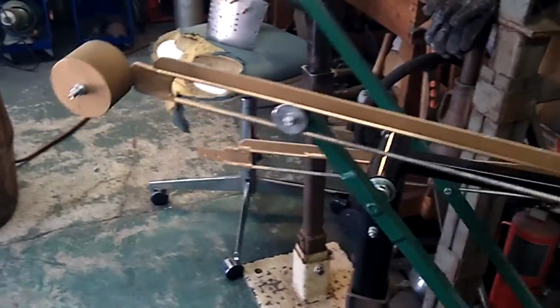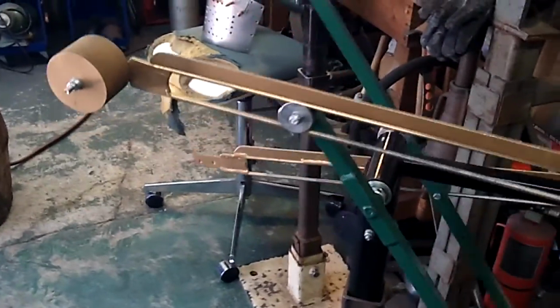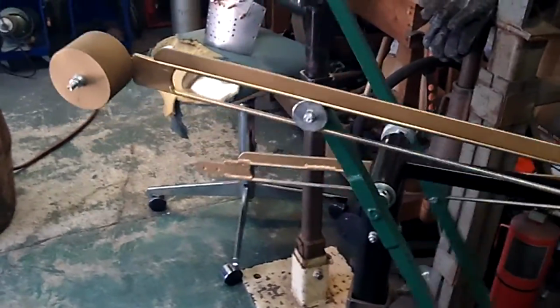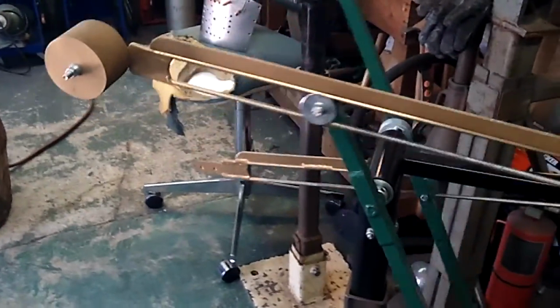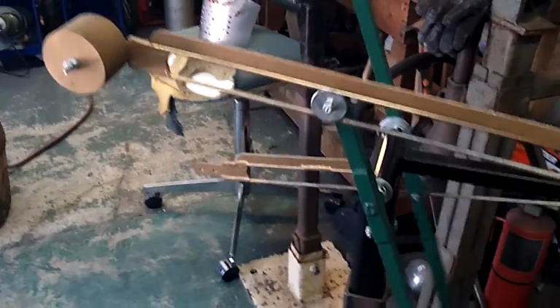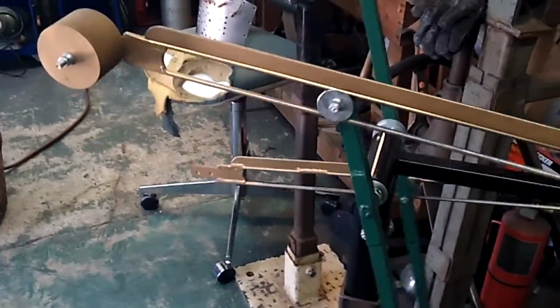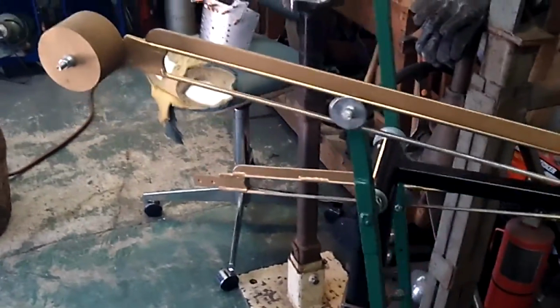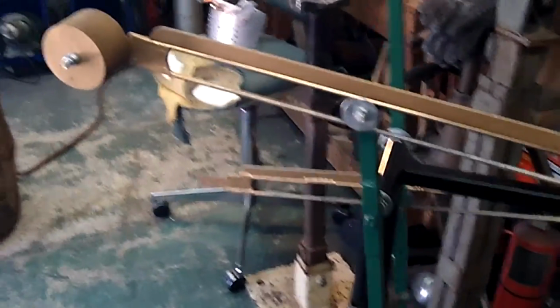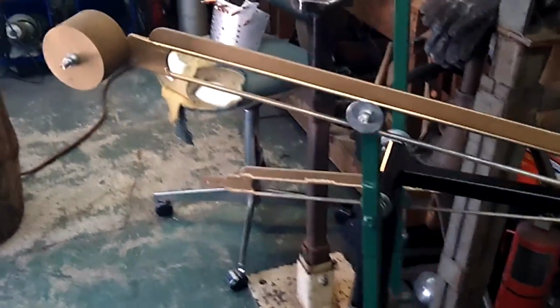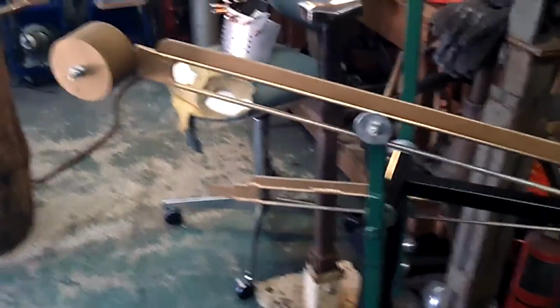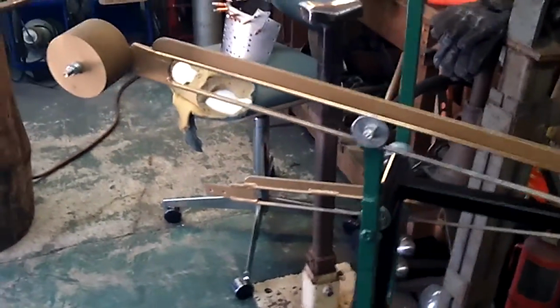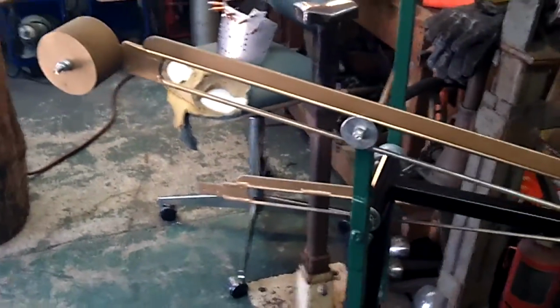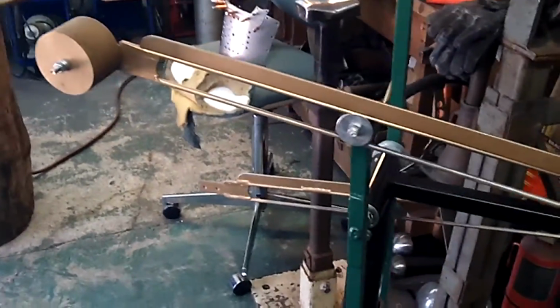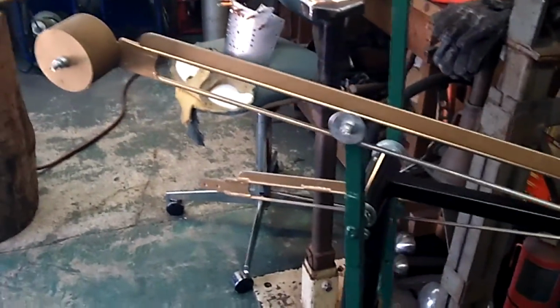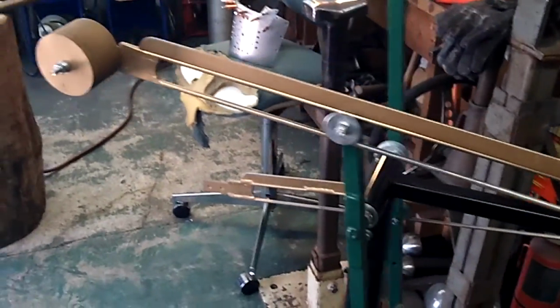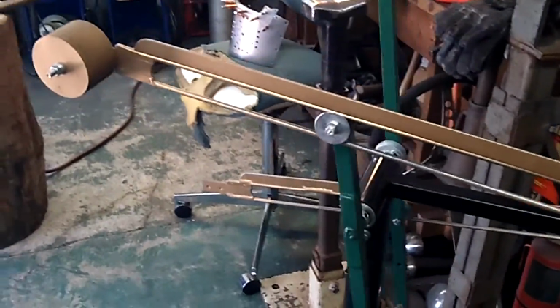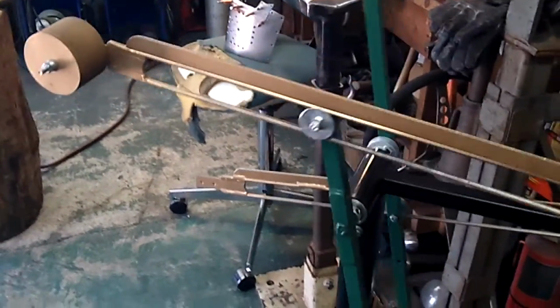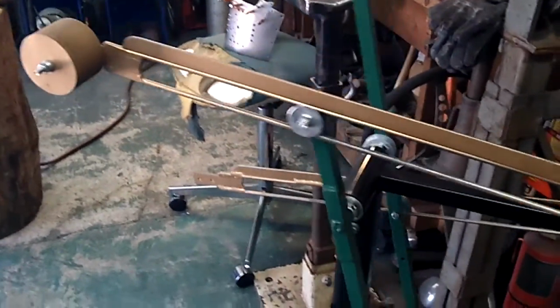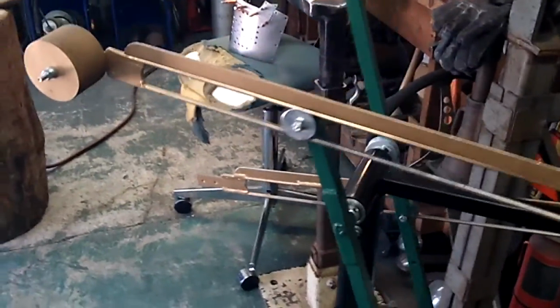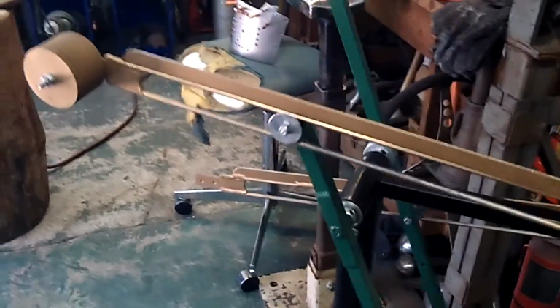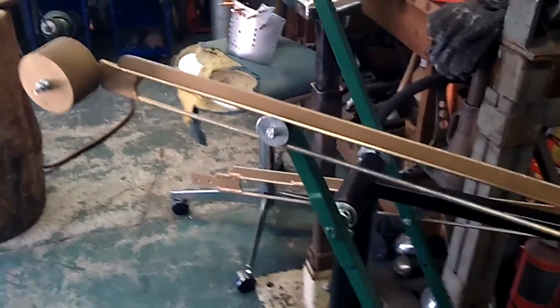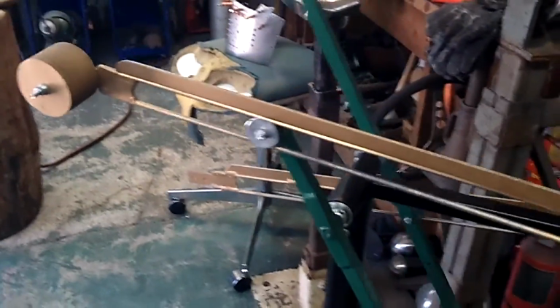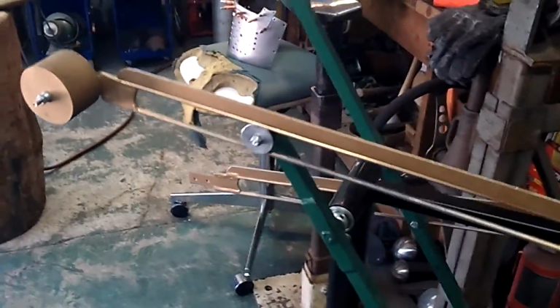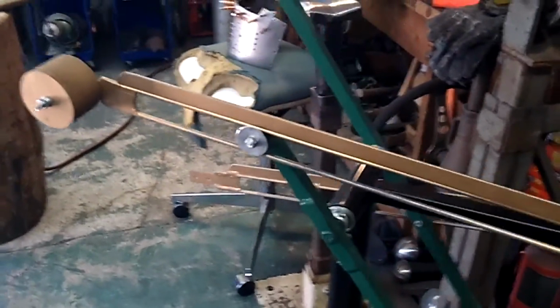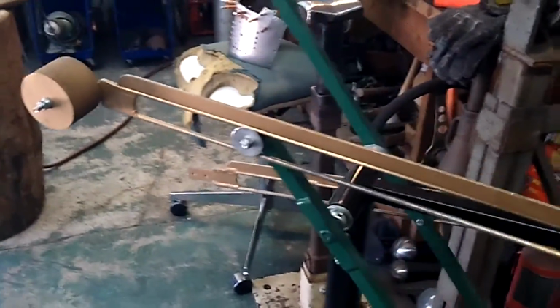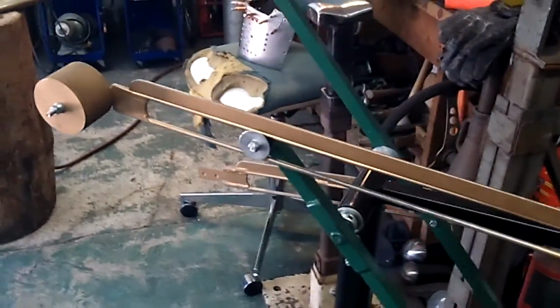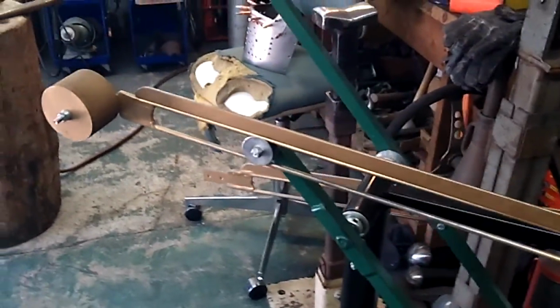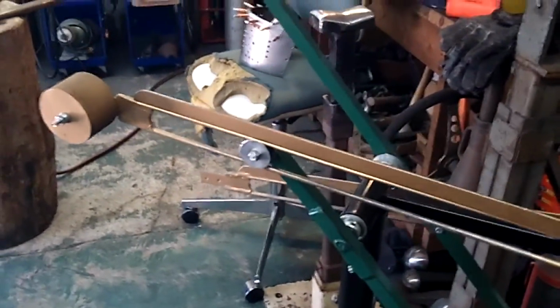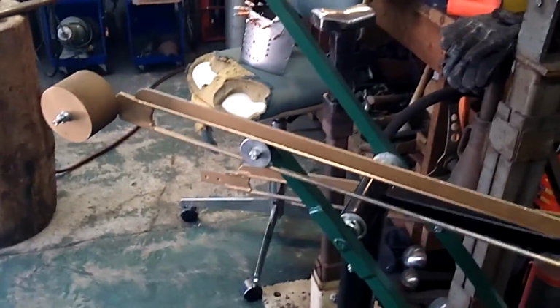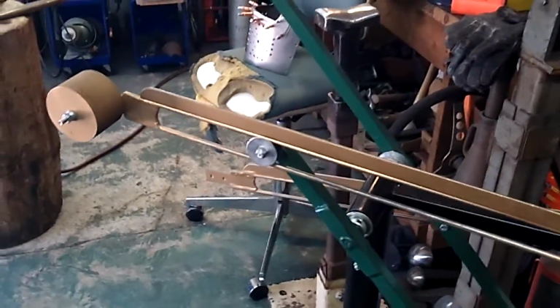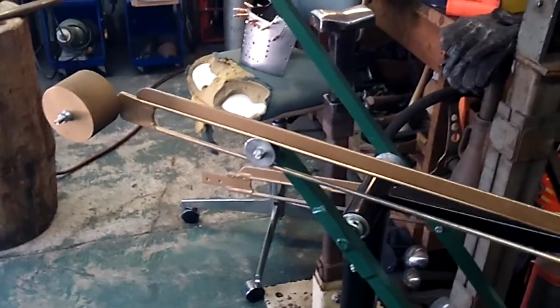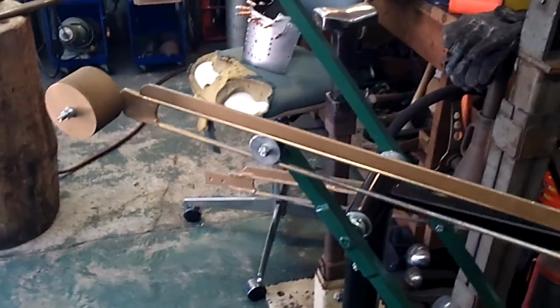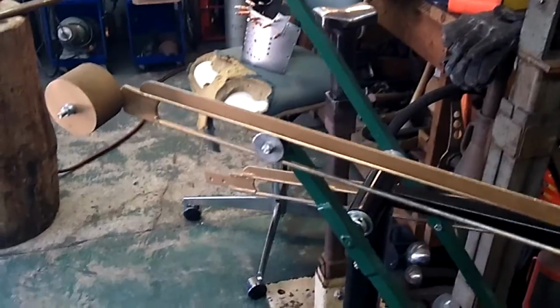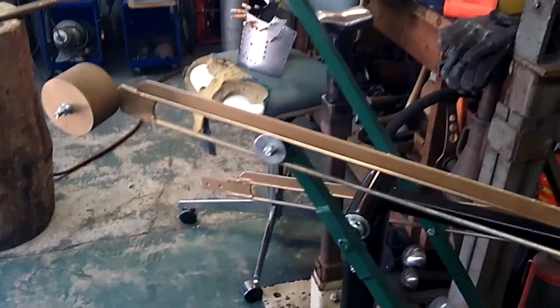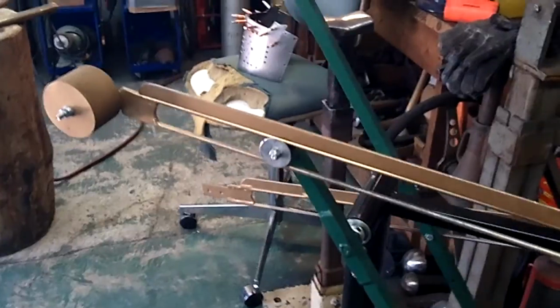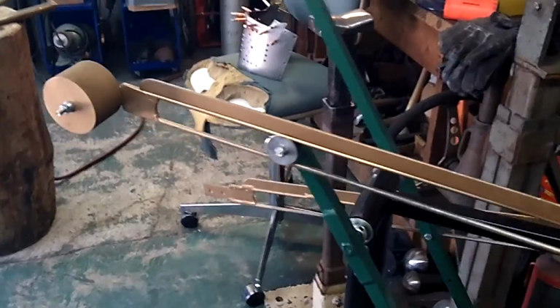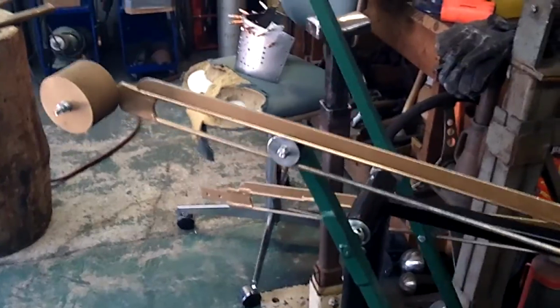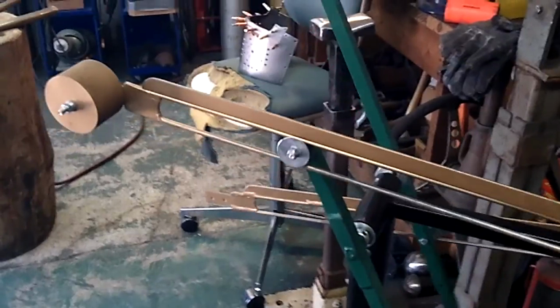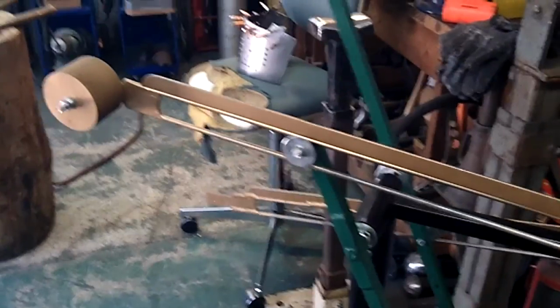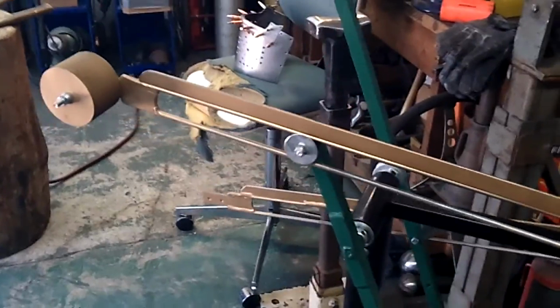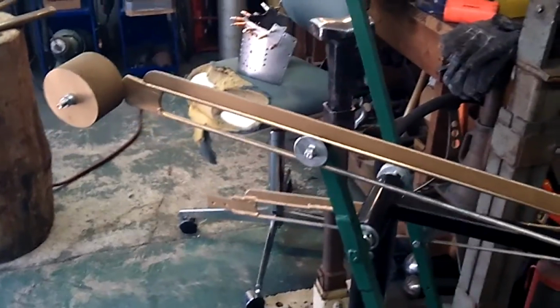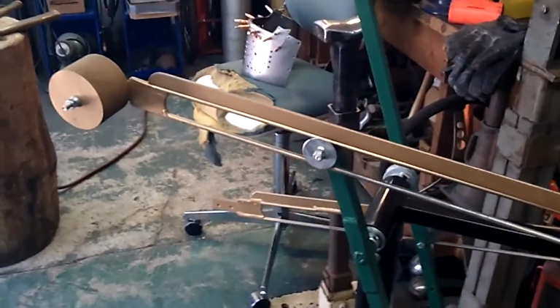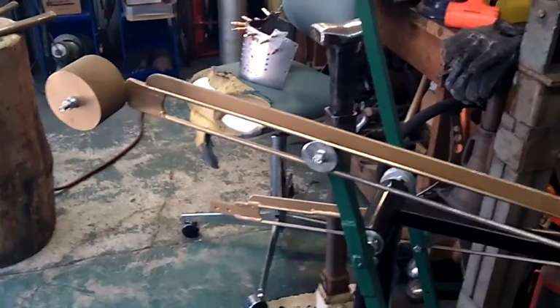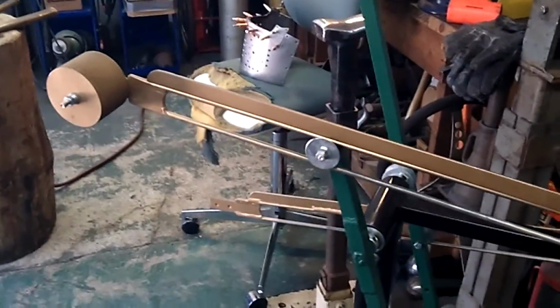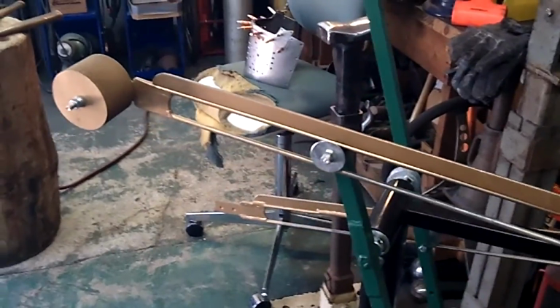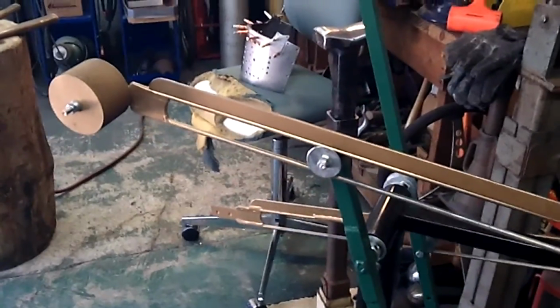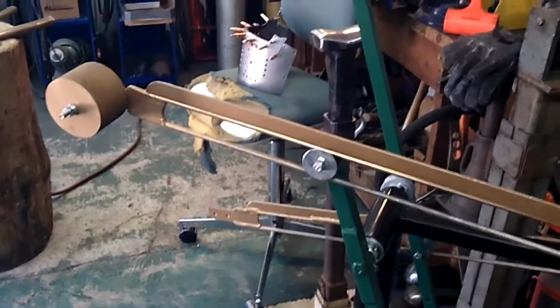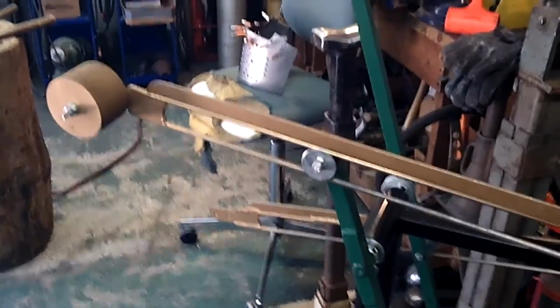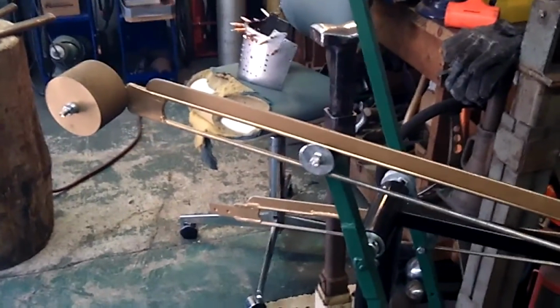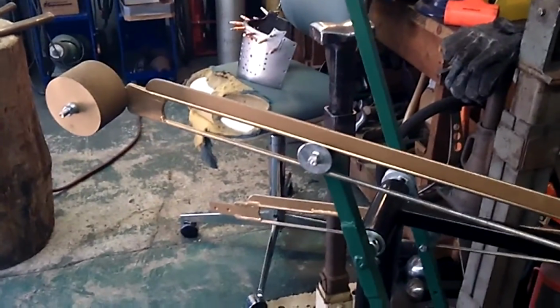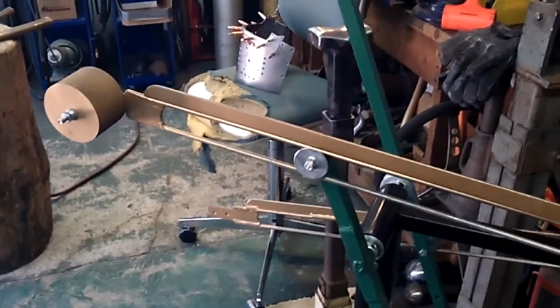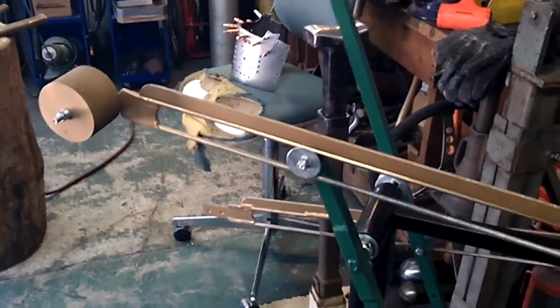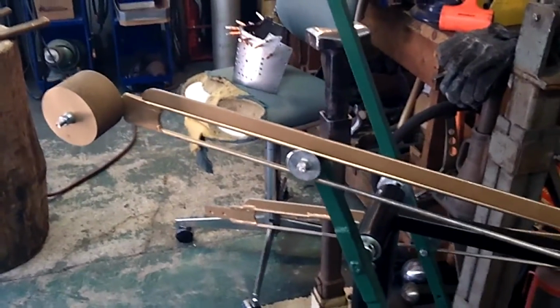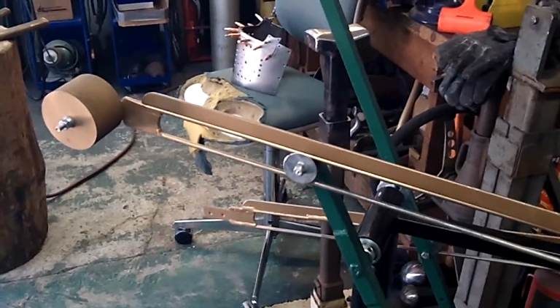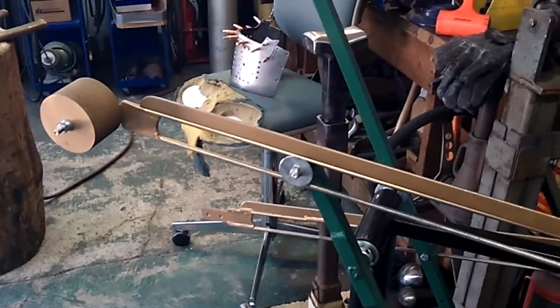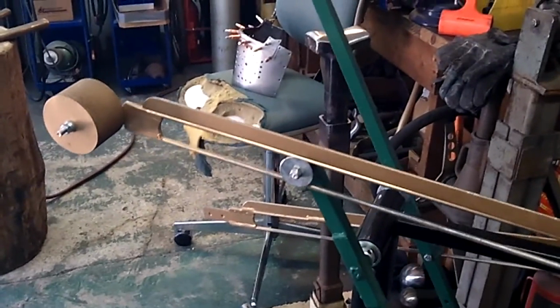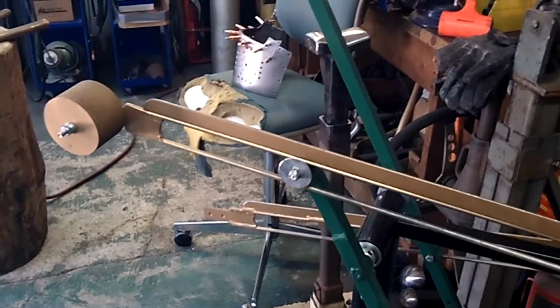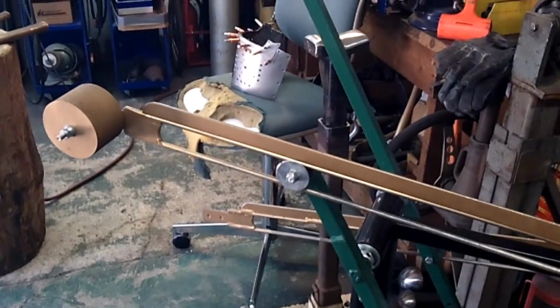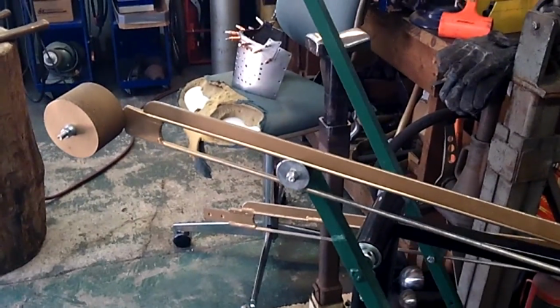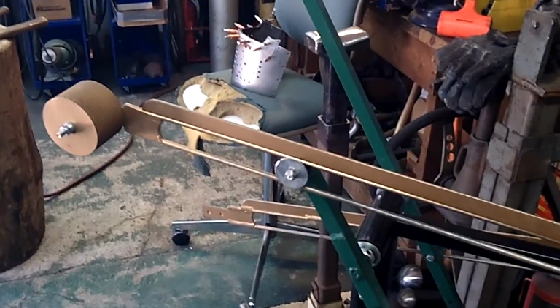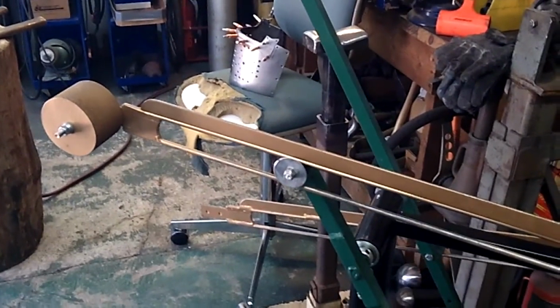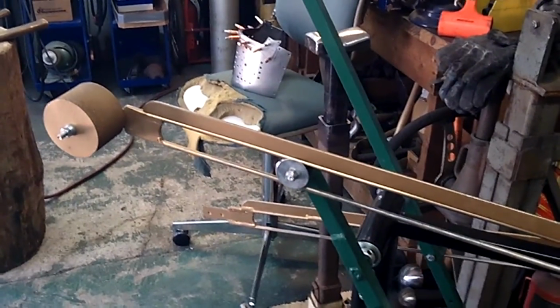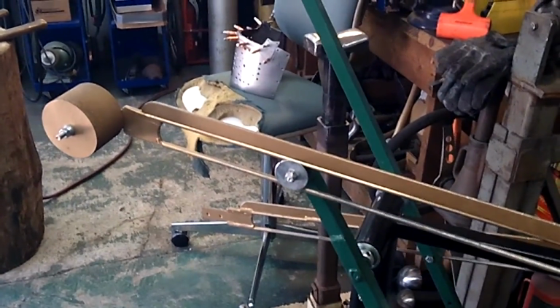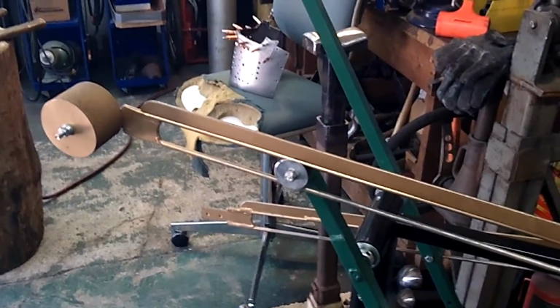Okay, that's the end of this part — part two on this build.